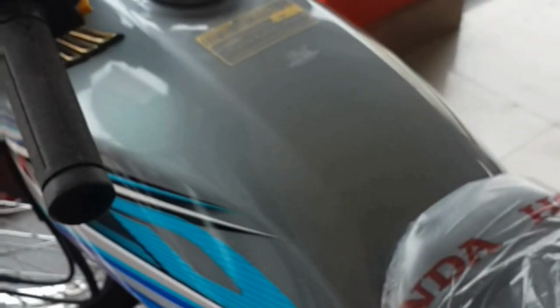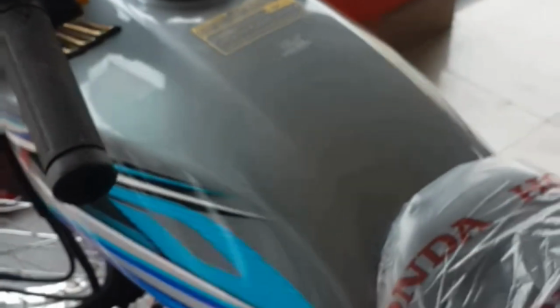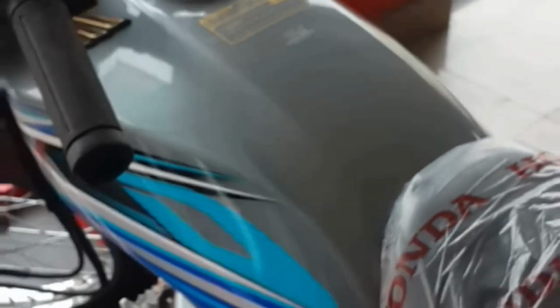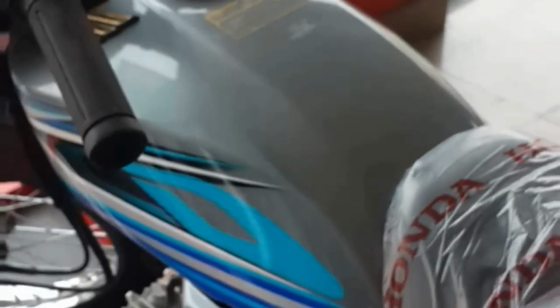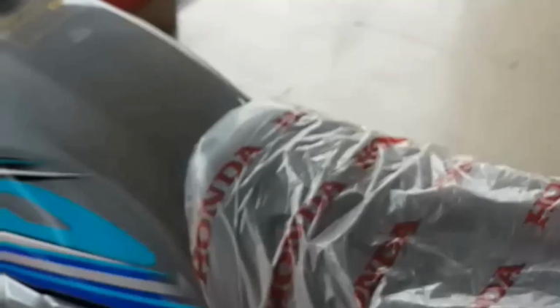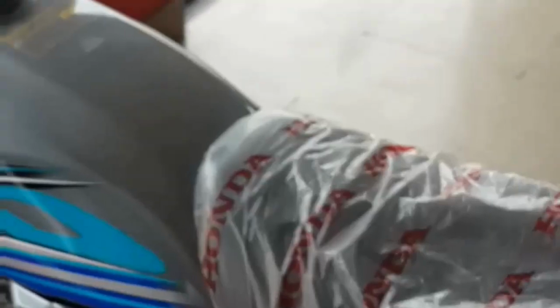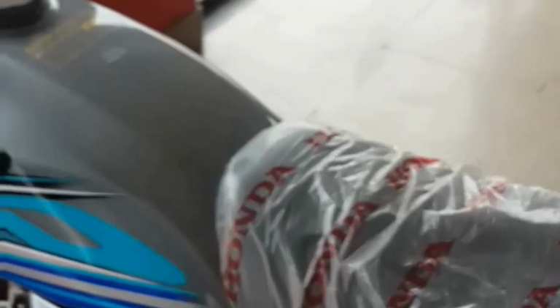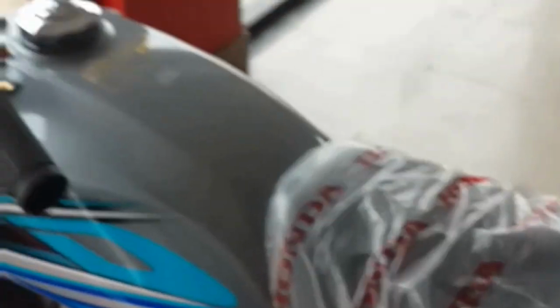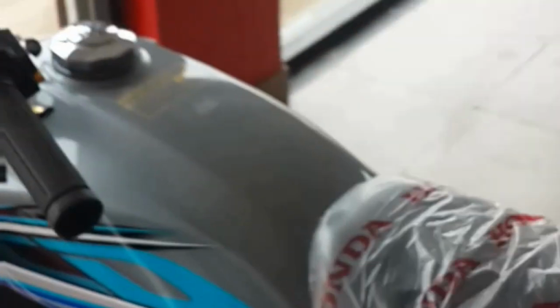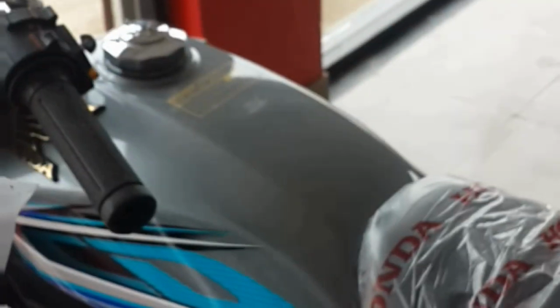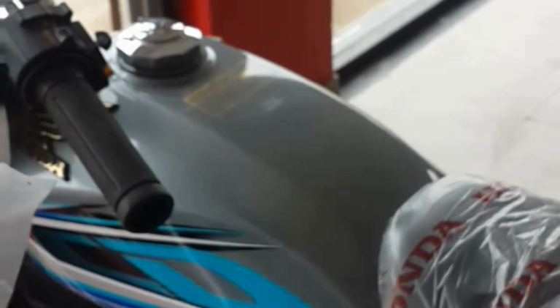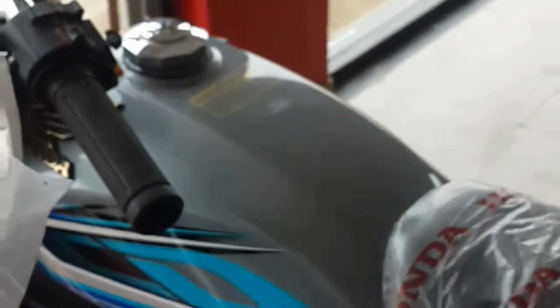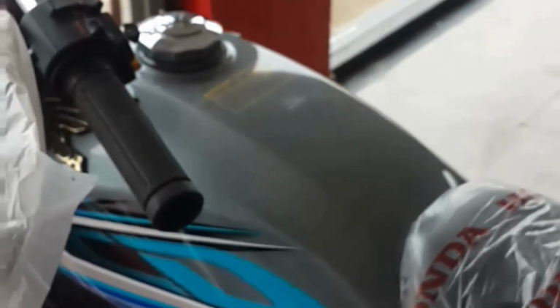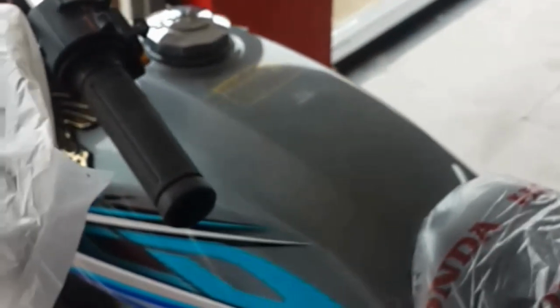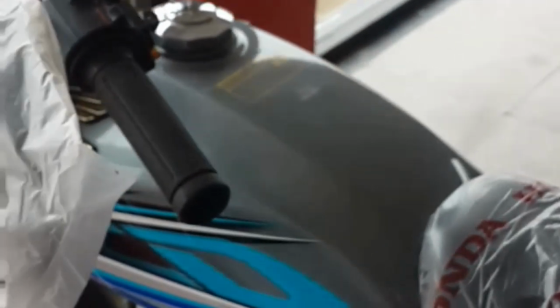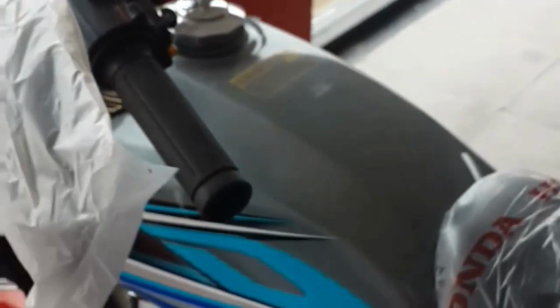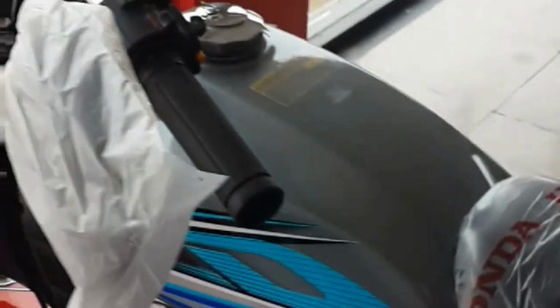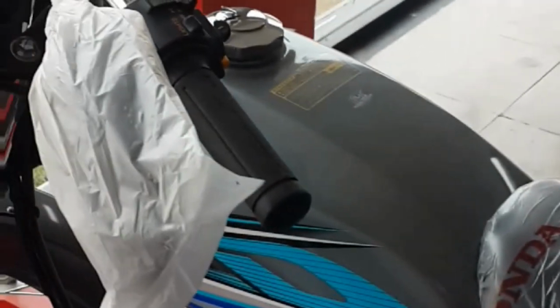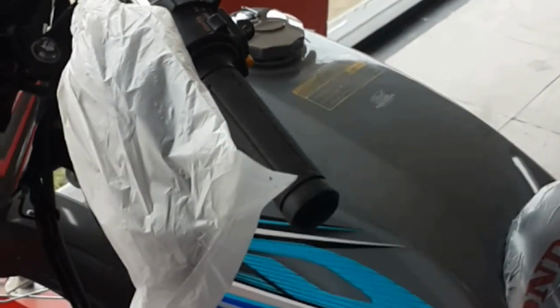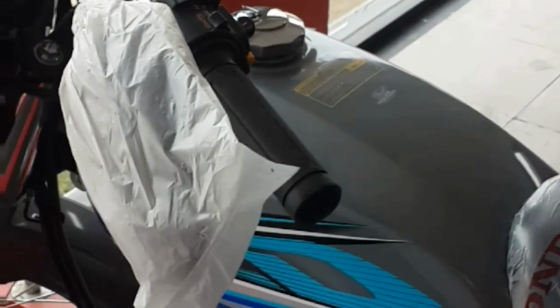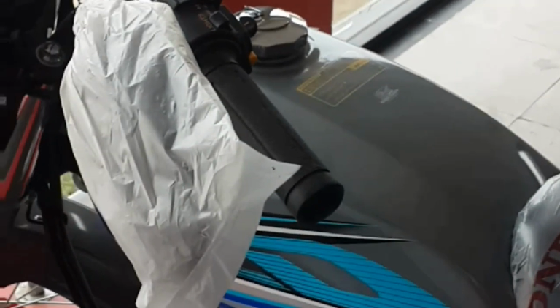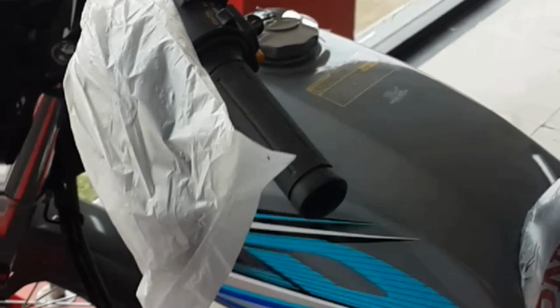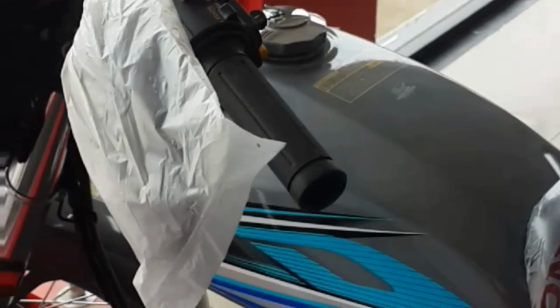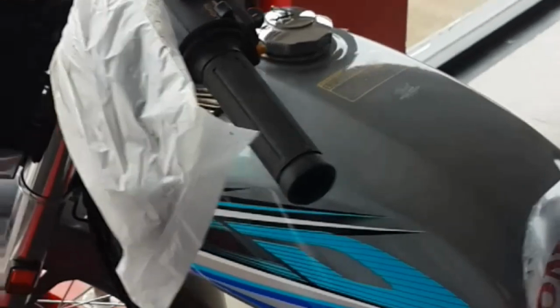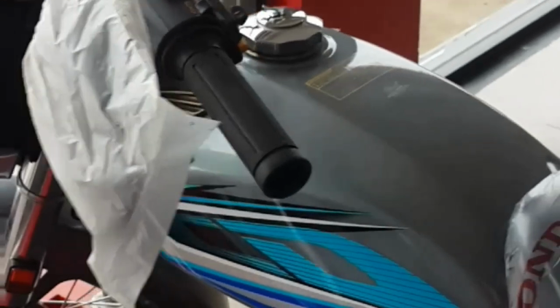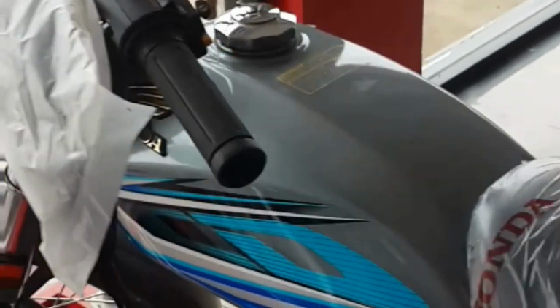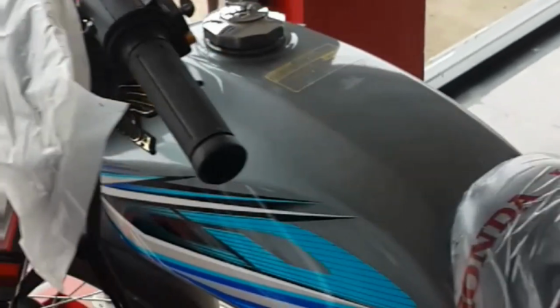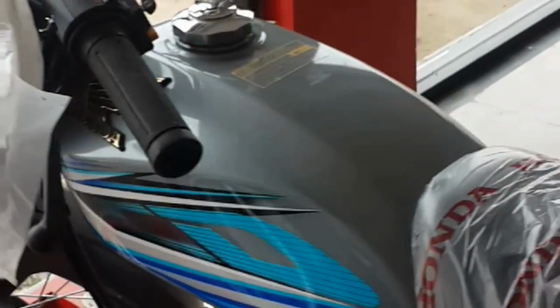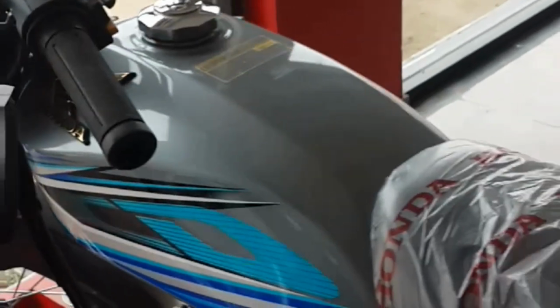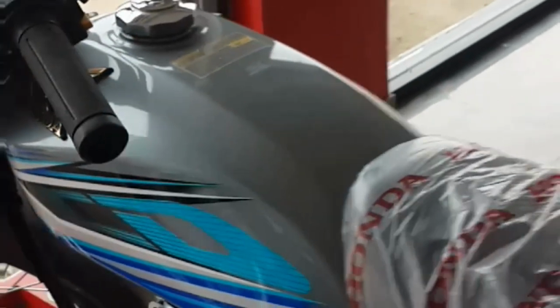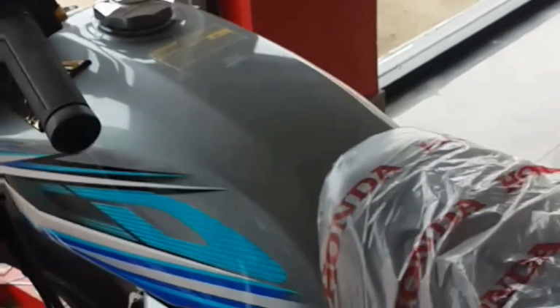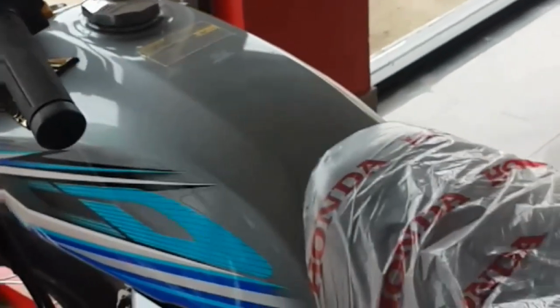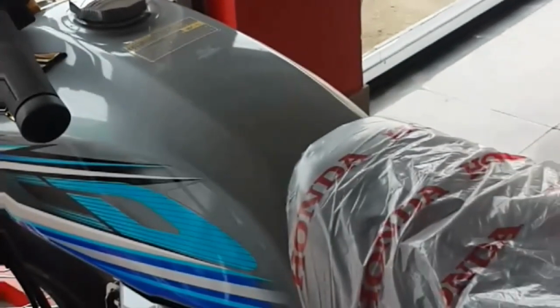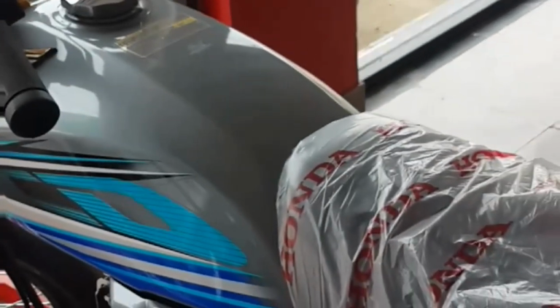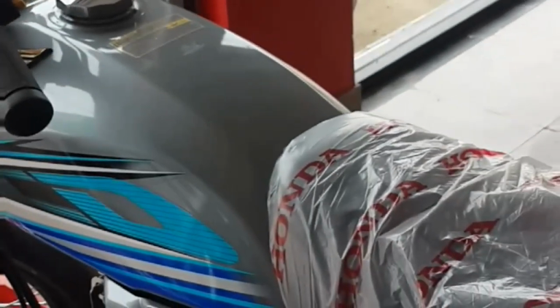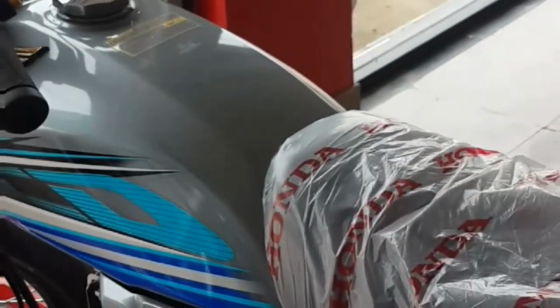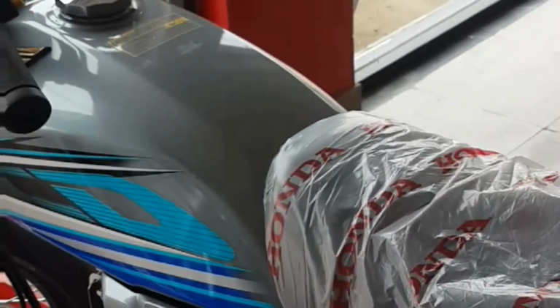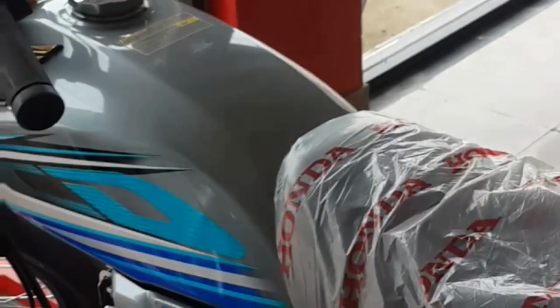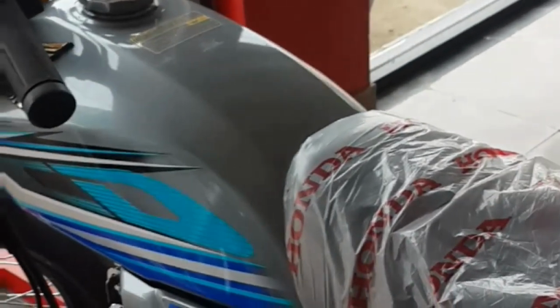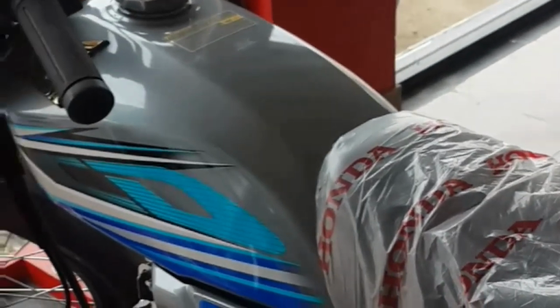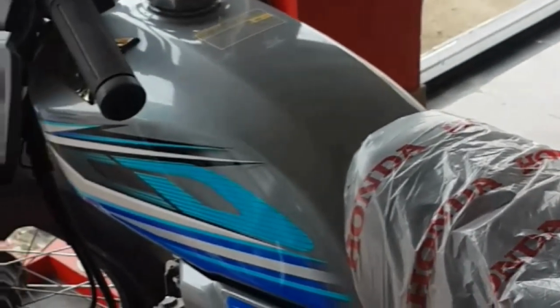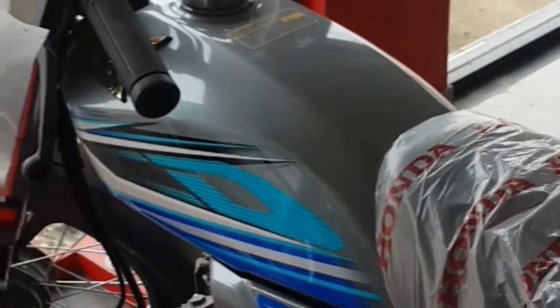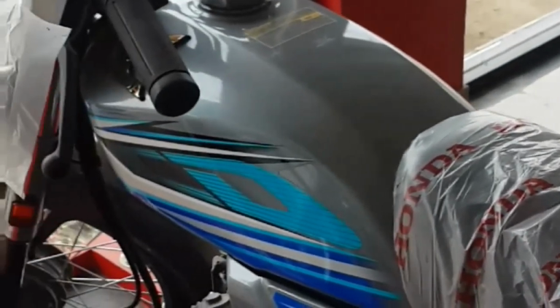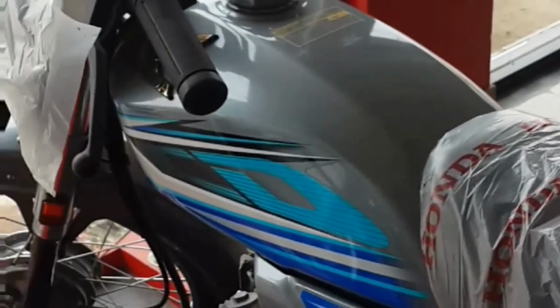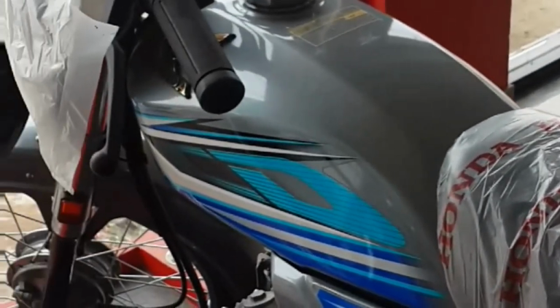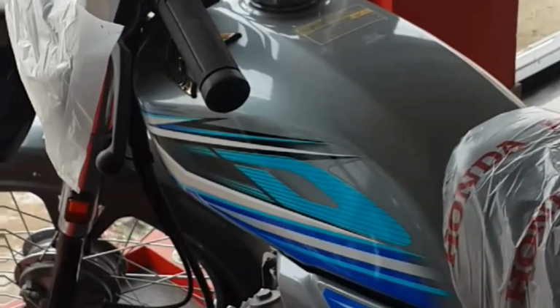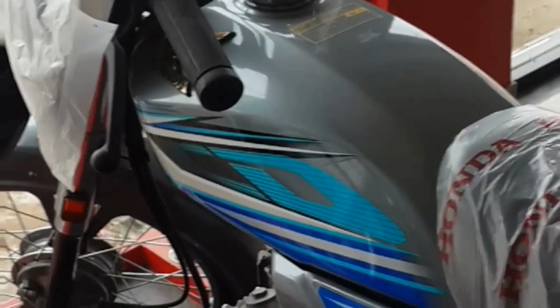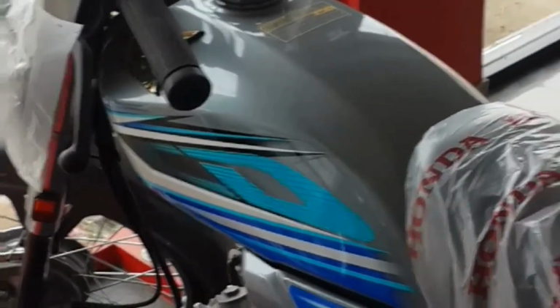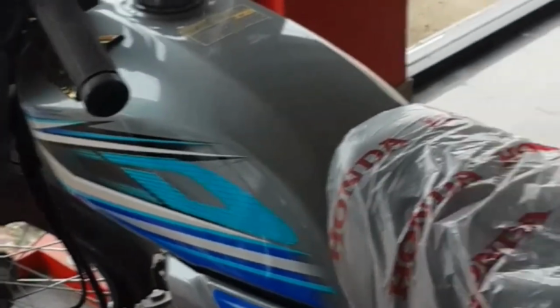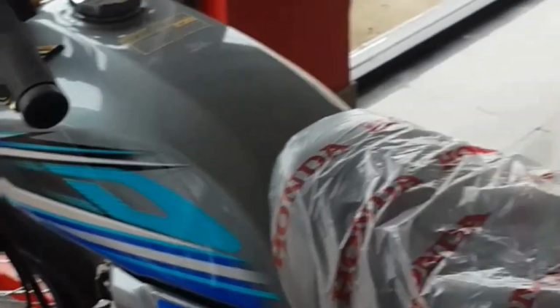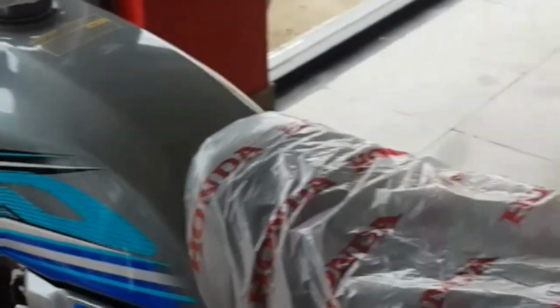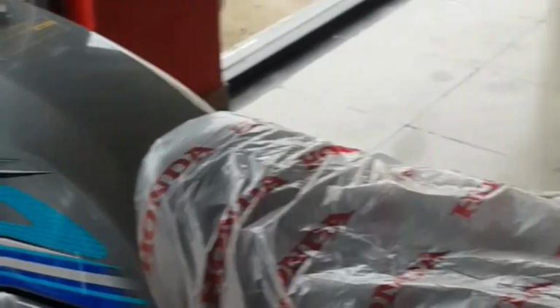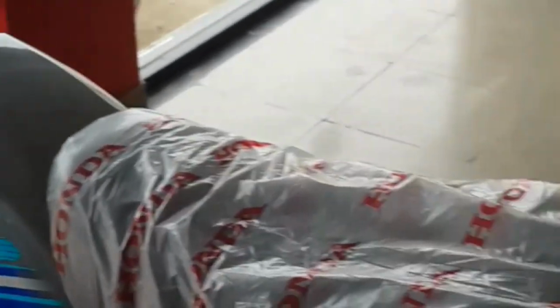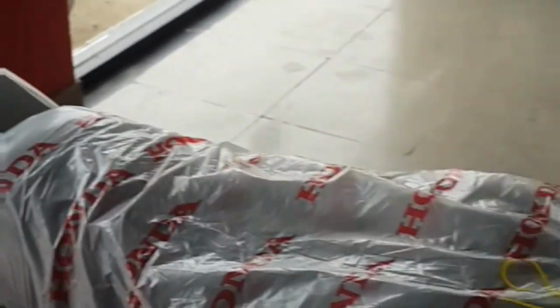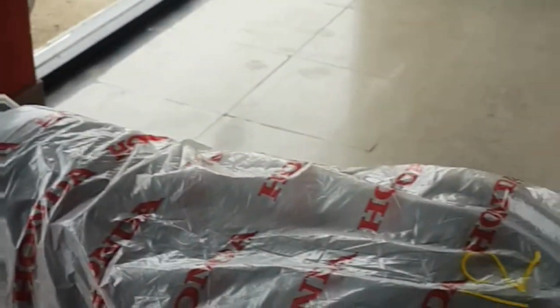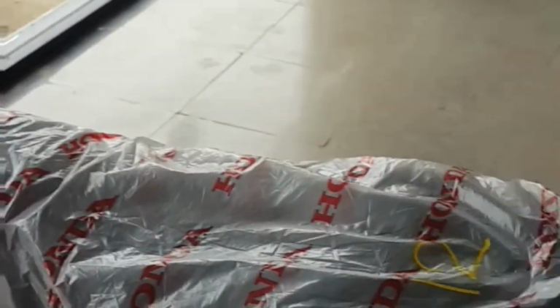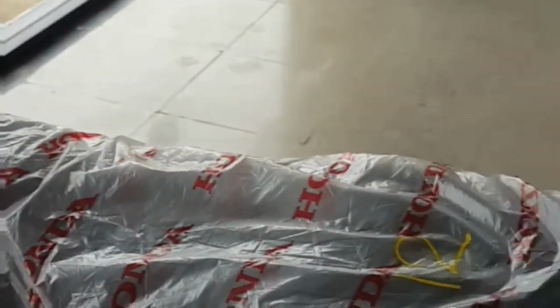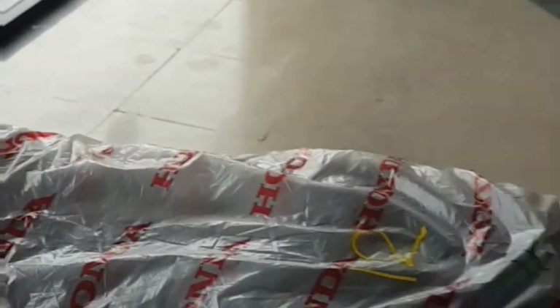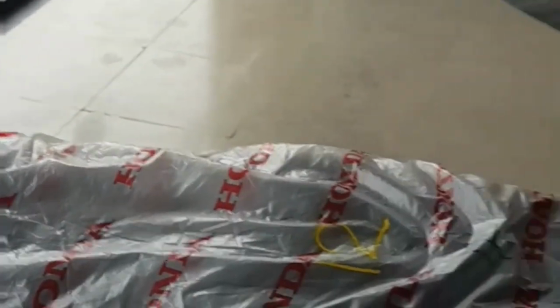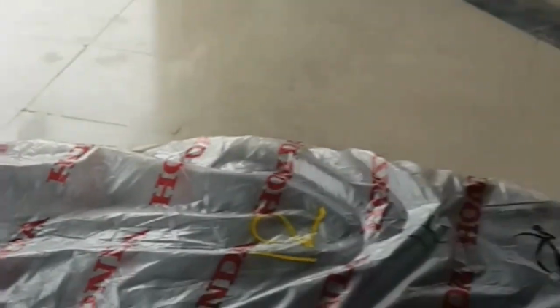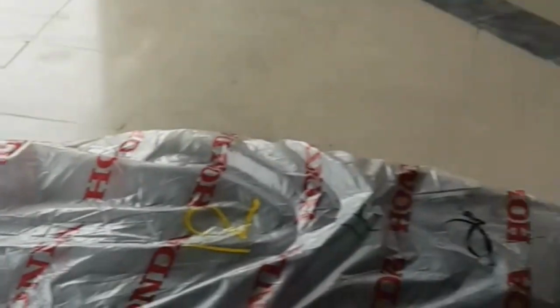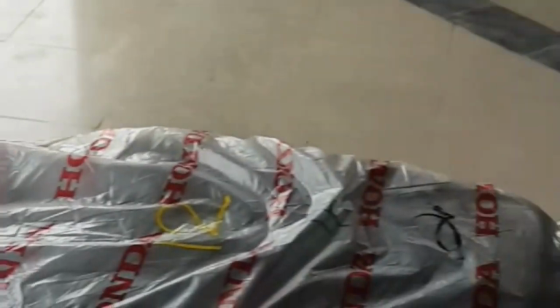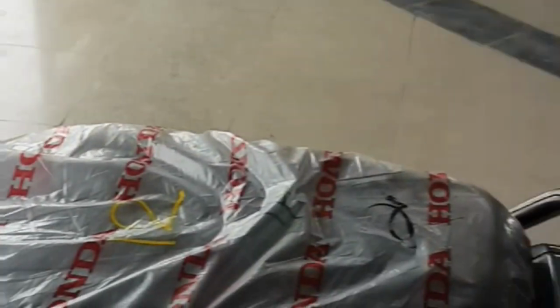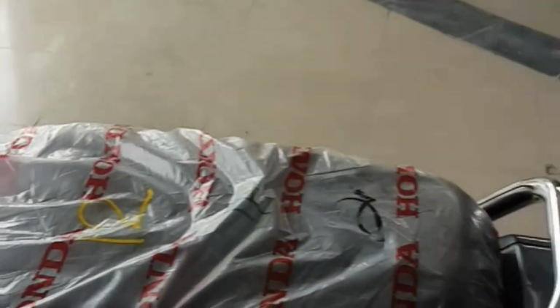If you want to talk about the tank, you can add 8.6 litres. The tank is also very popular and the seat is also very good.